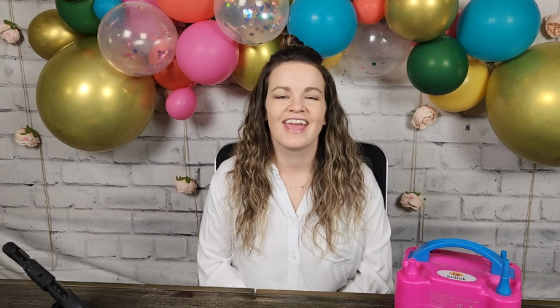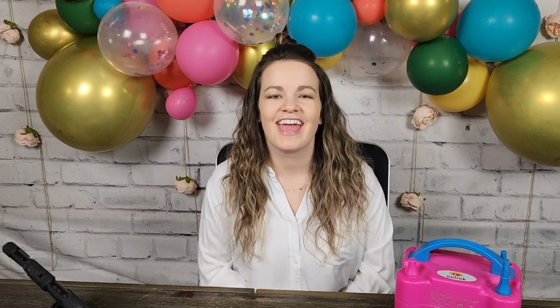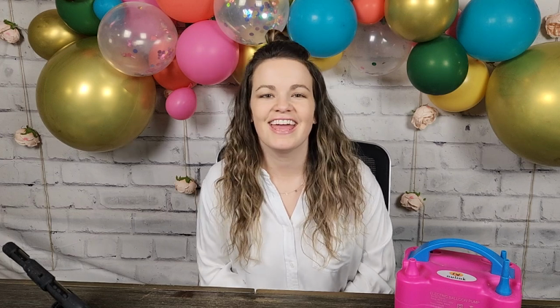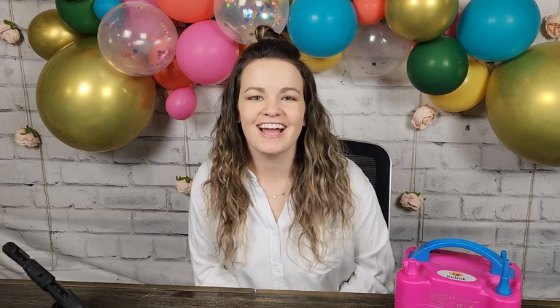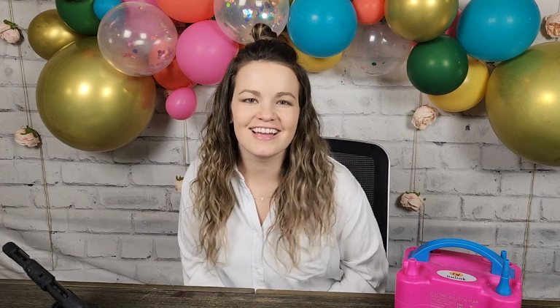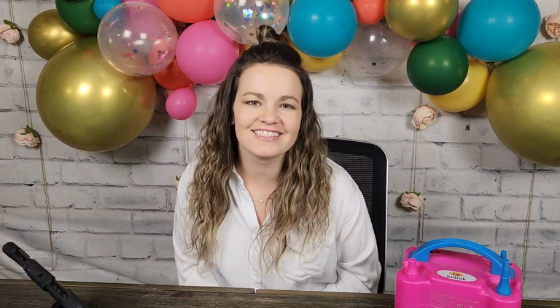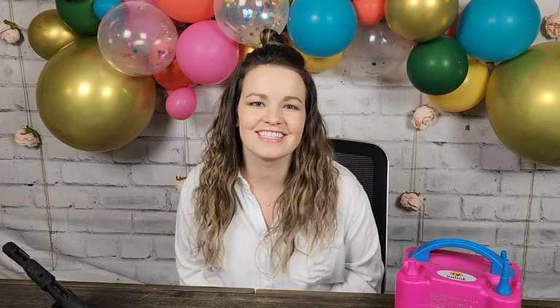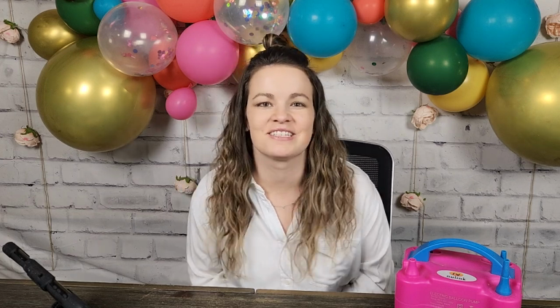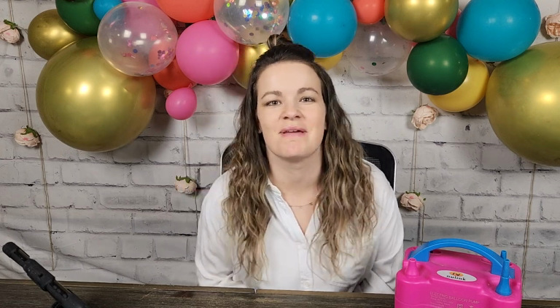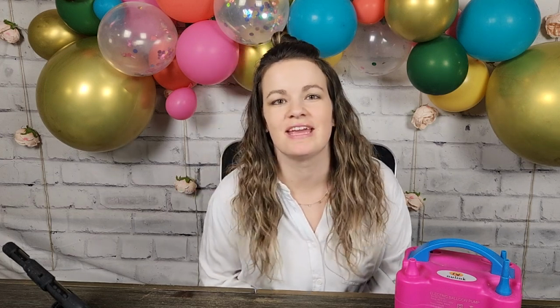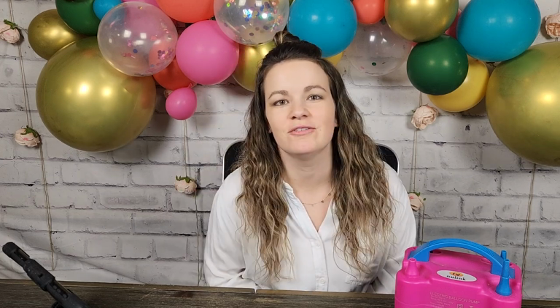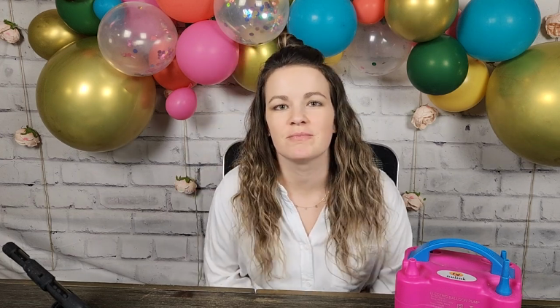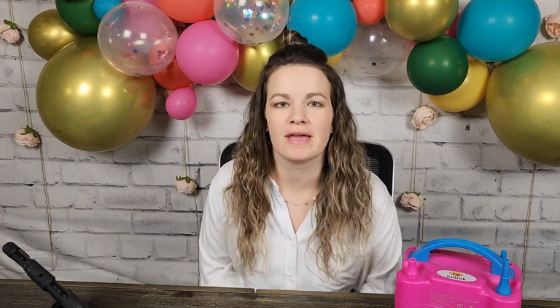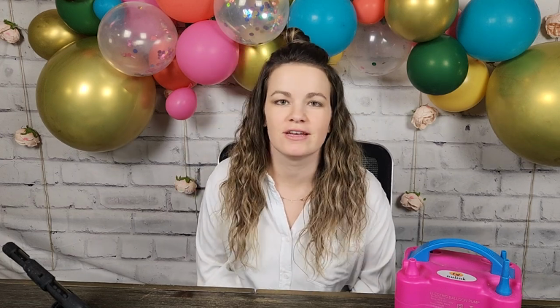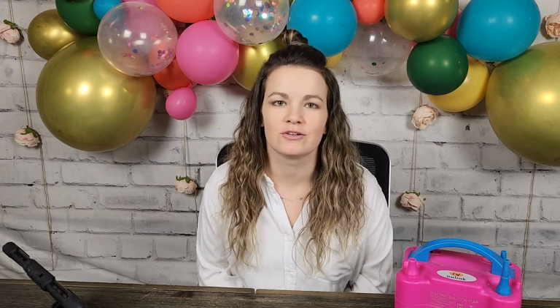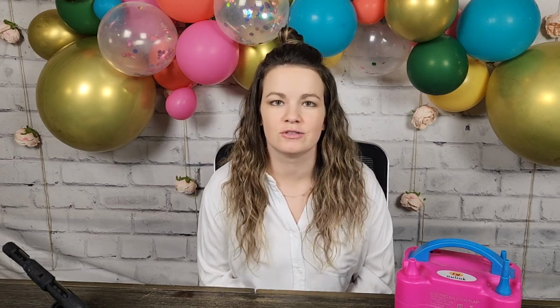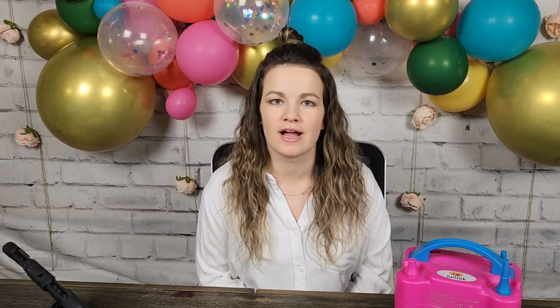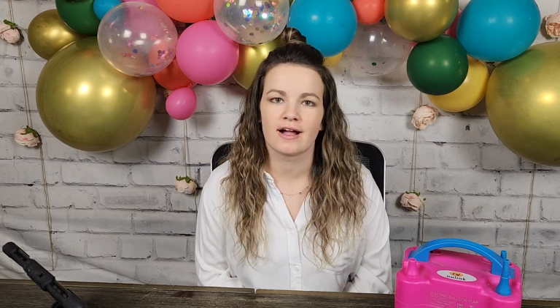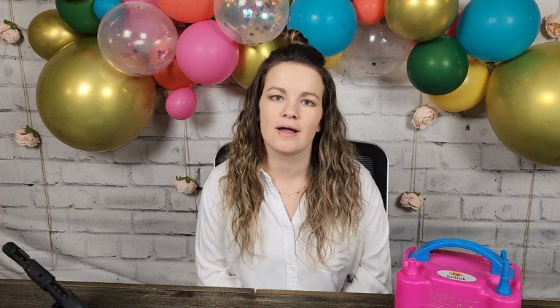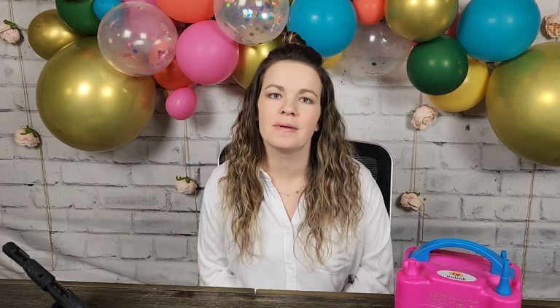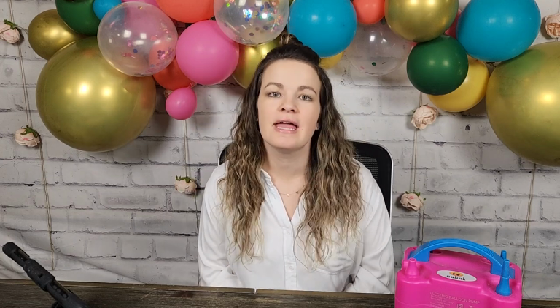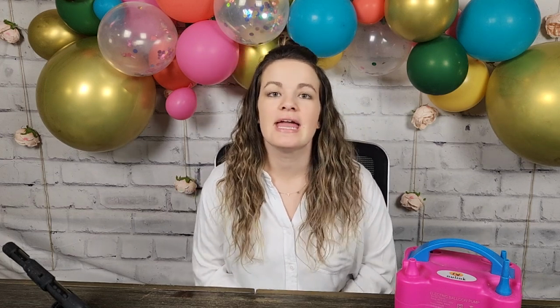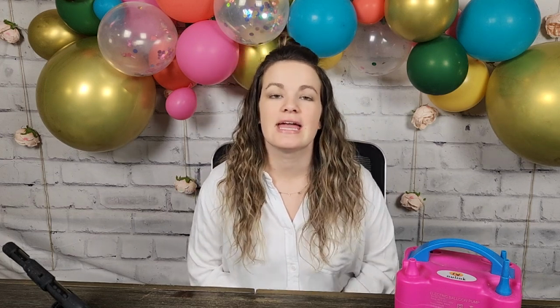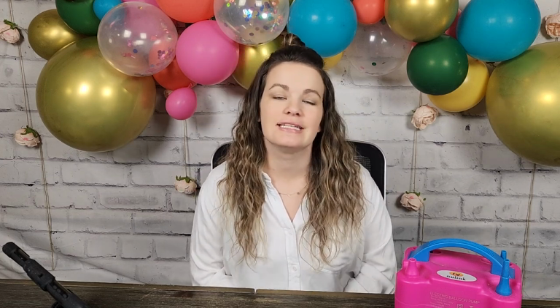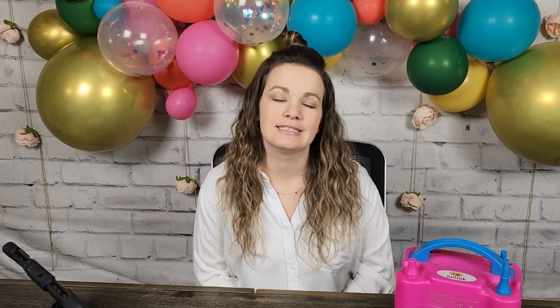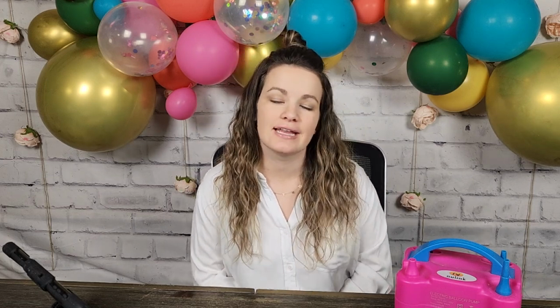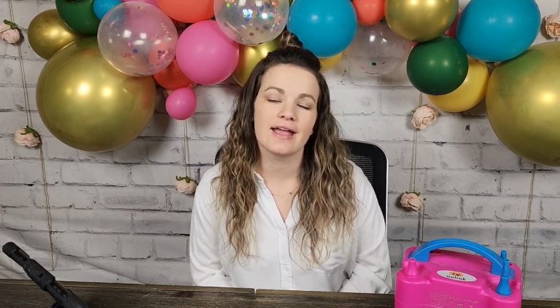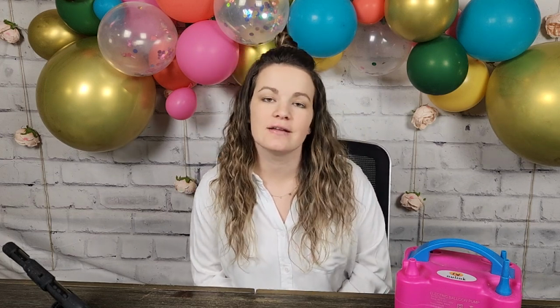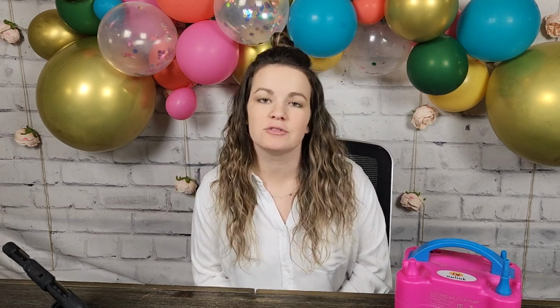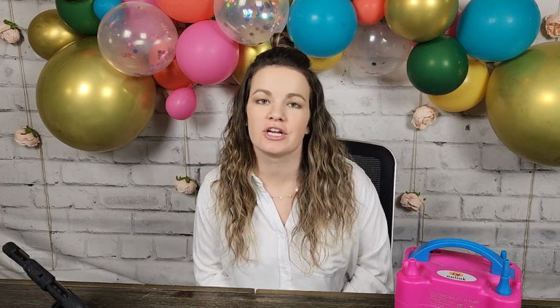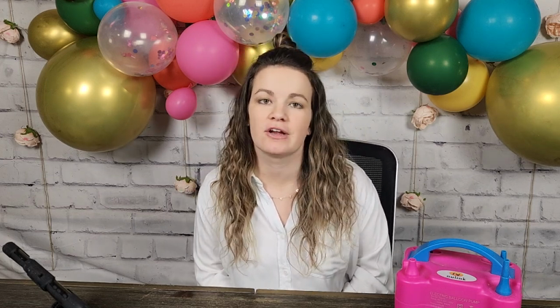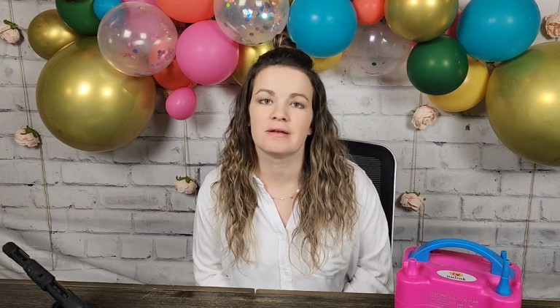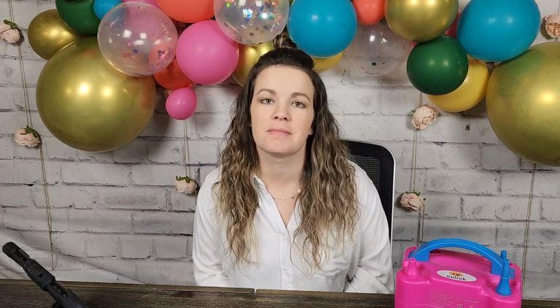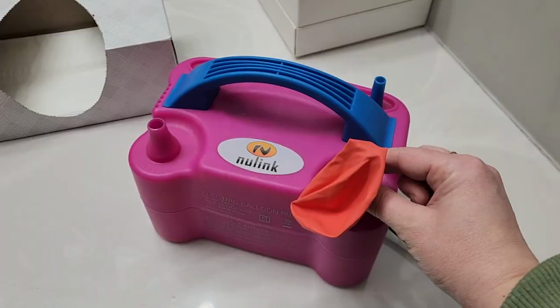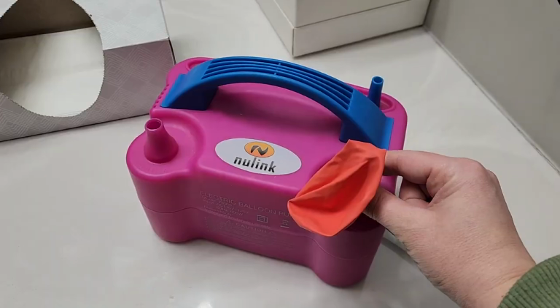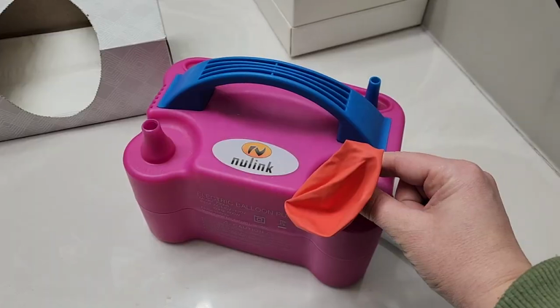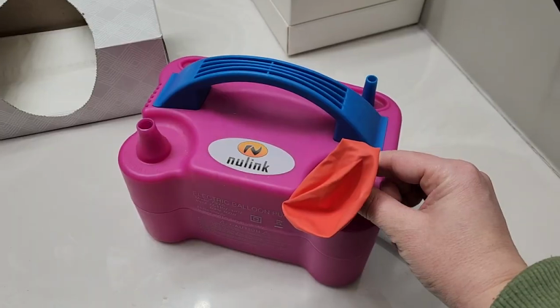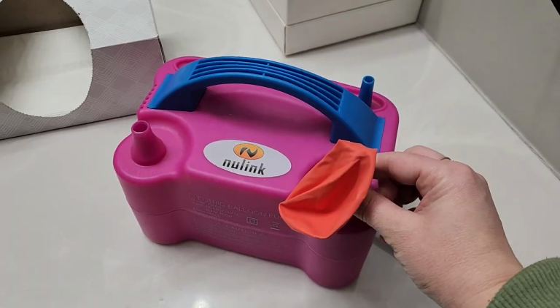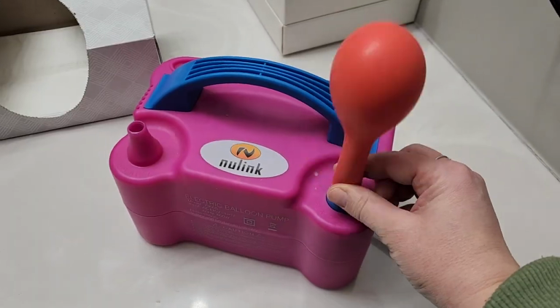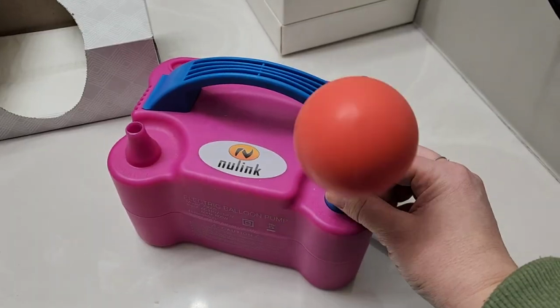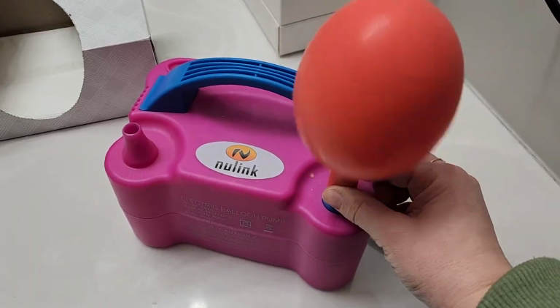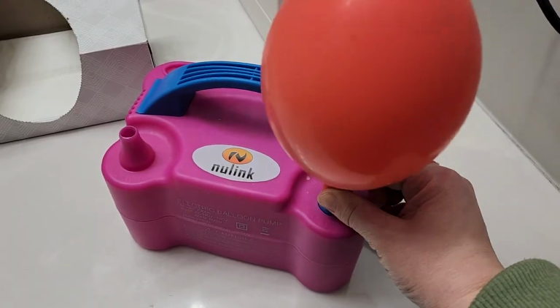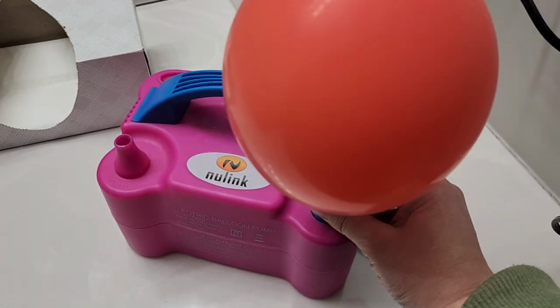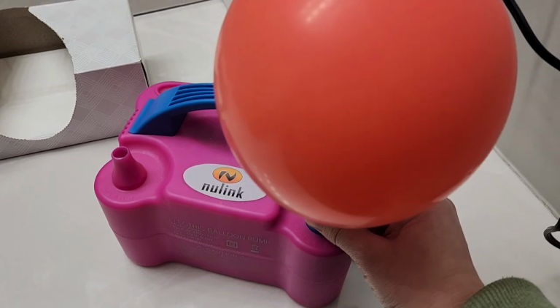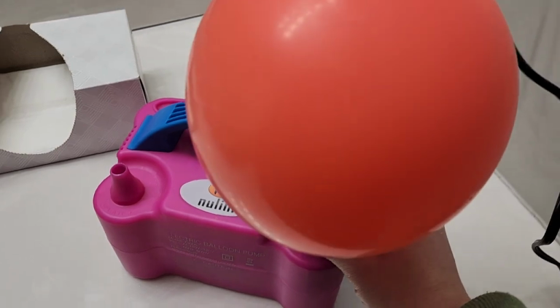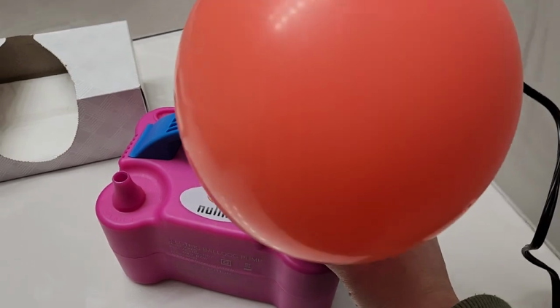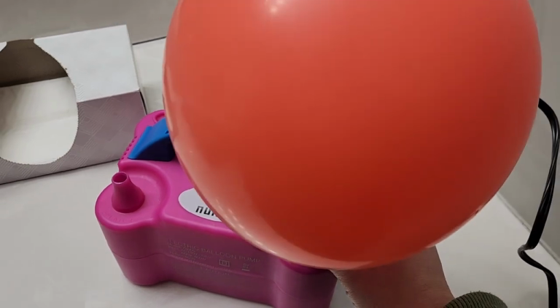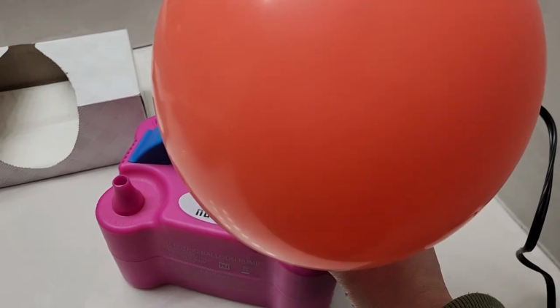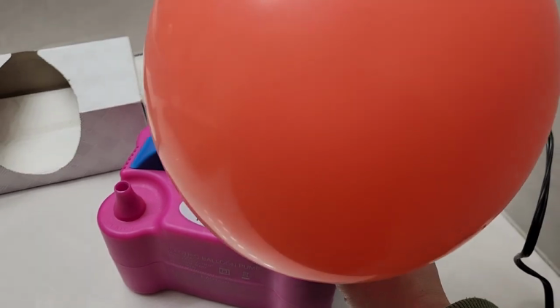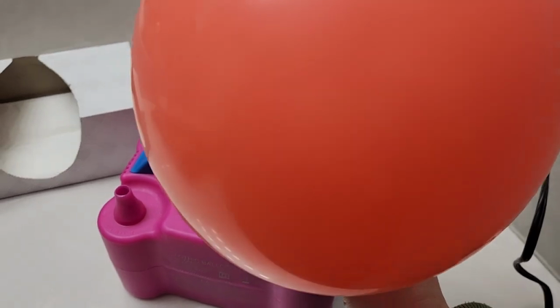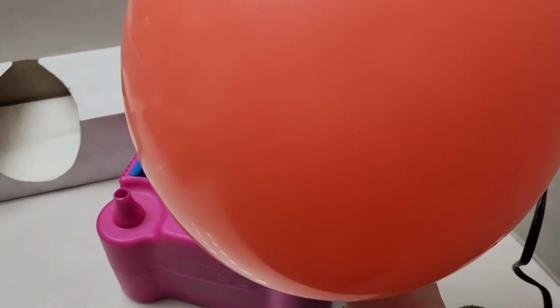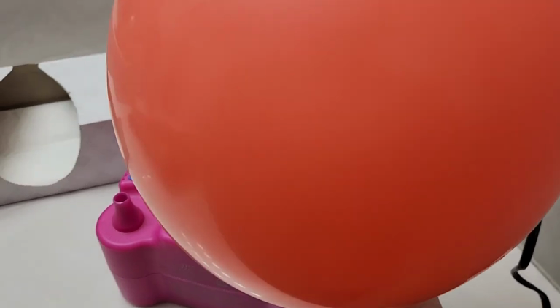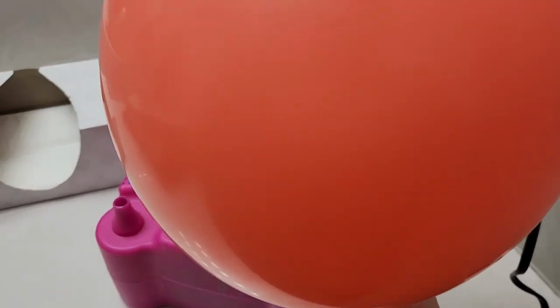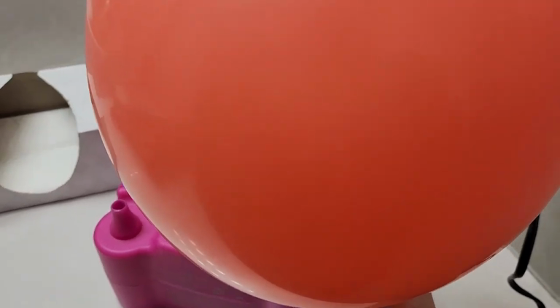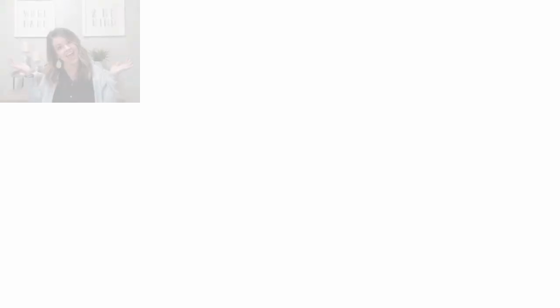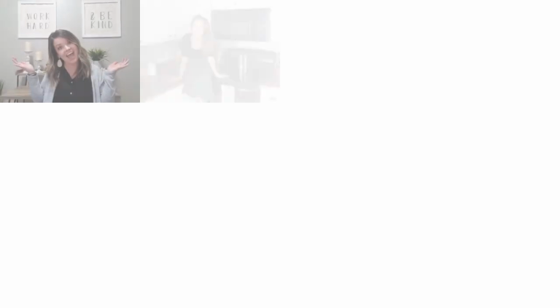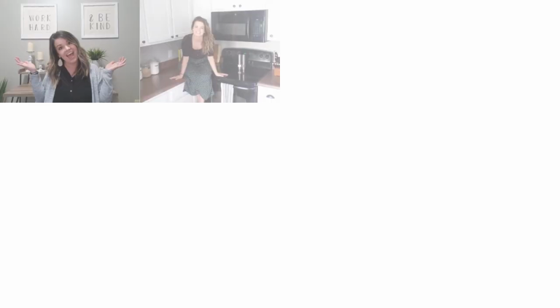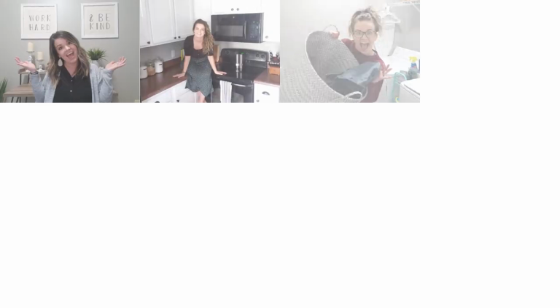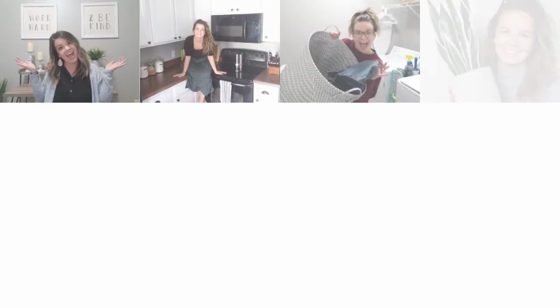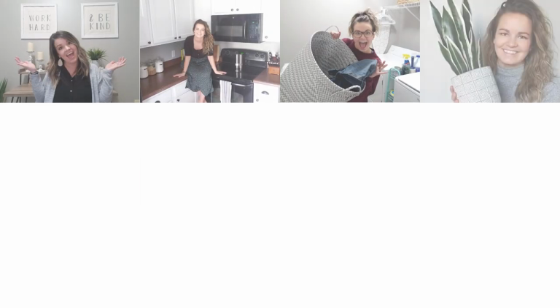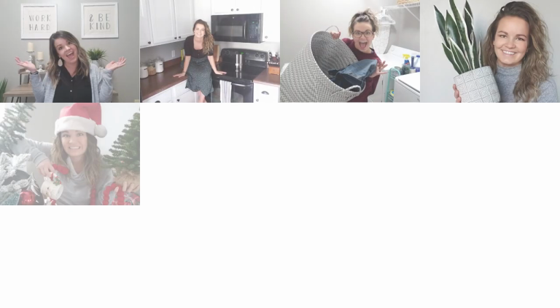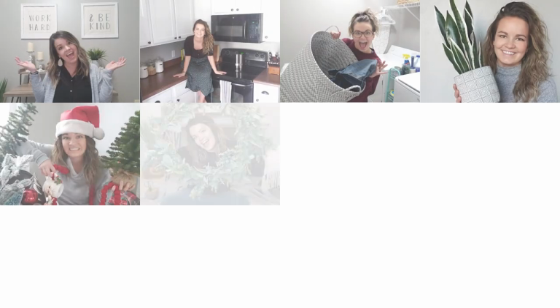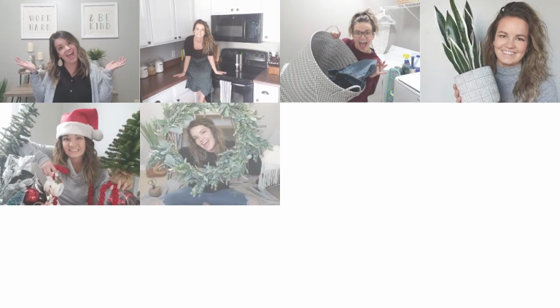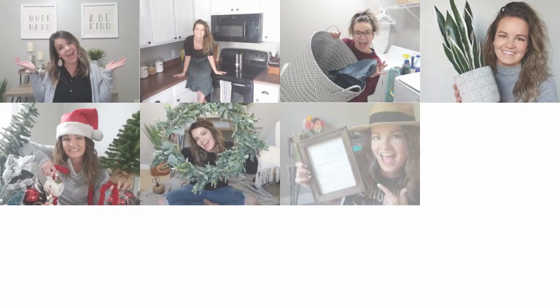Hey guys, it's Megan with MeganNicole.com and today I'm sharing my best tips for making the perfect balloon garland every single time.